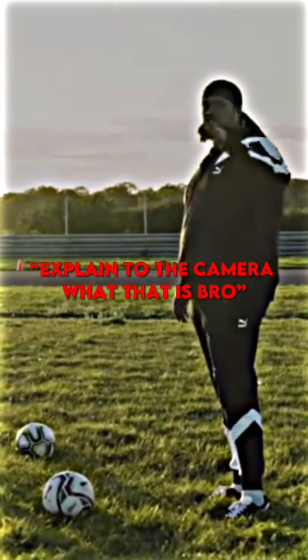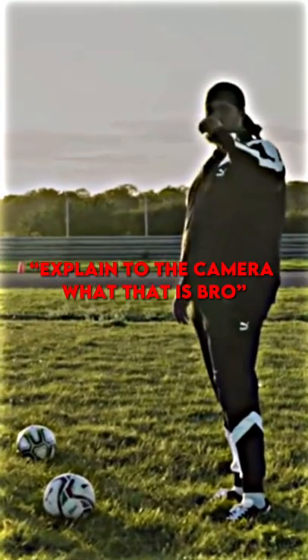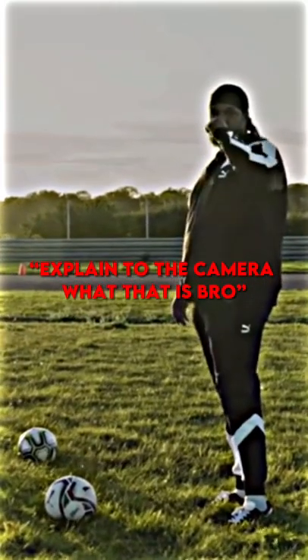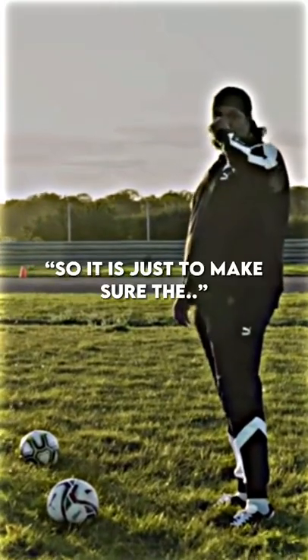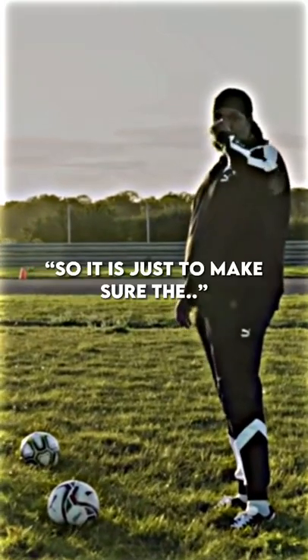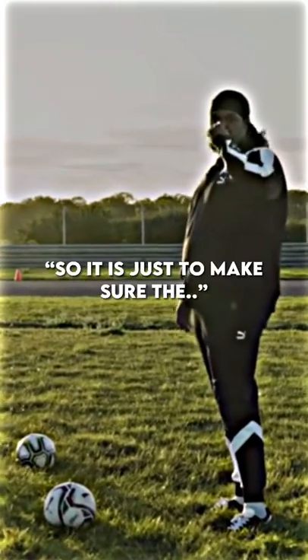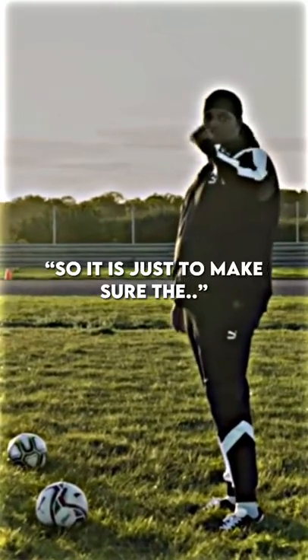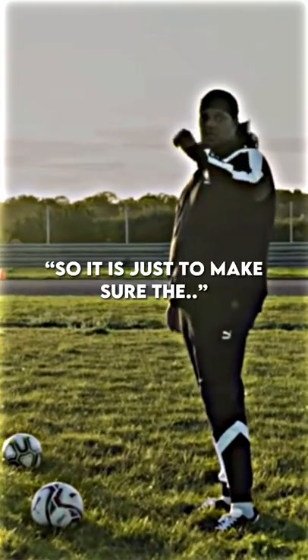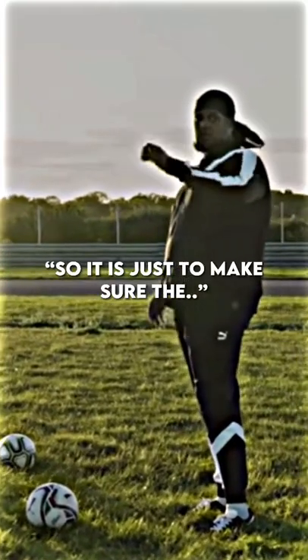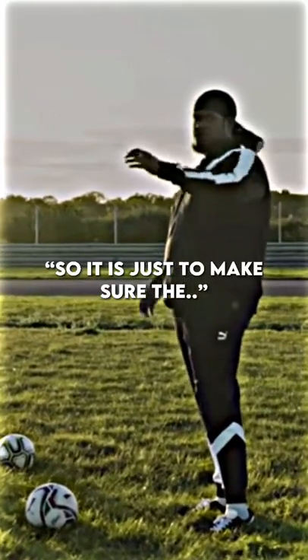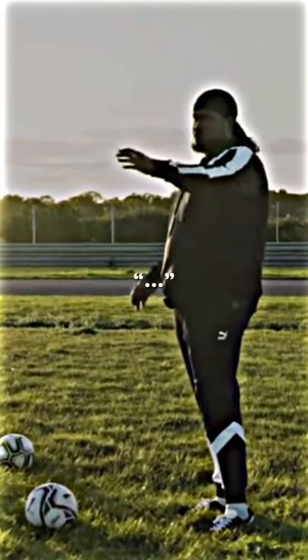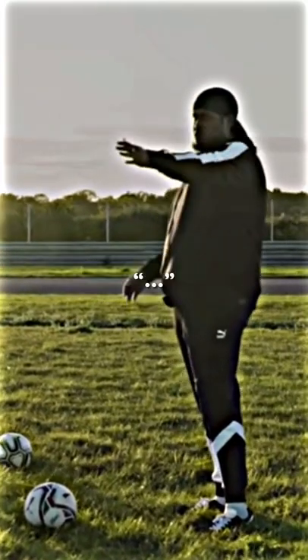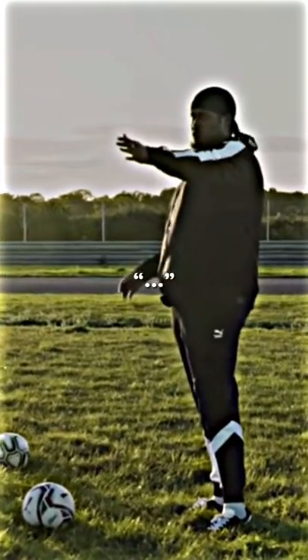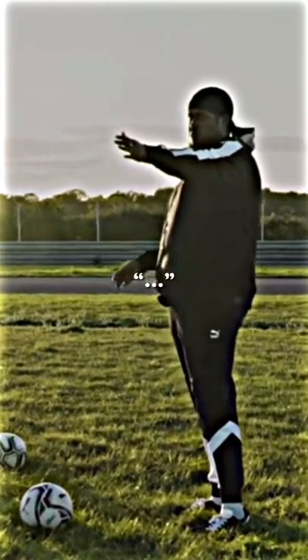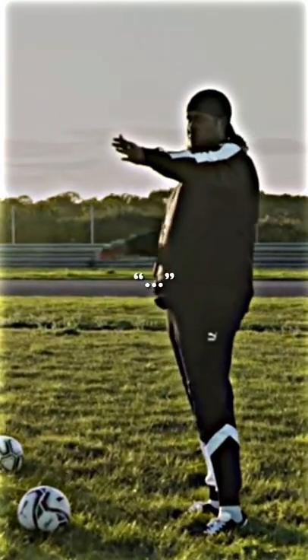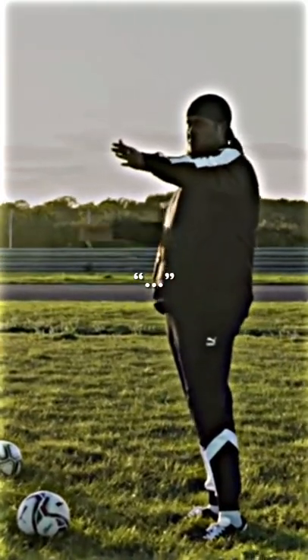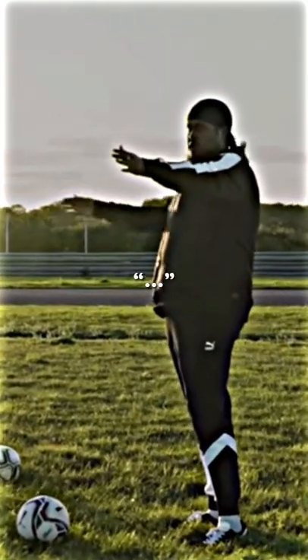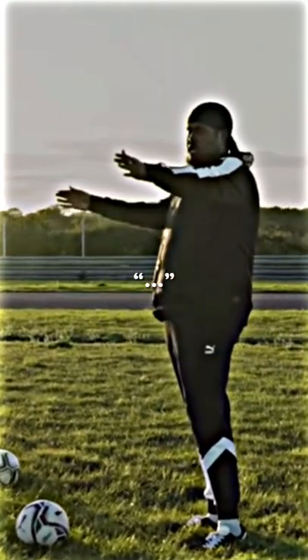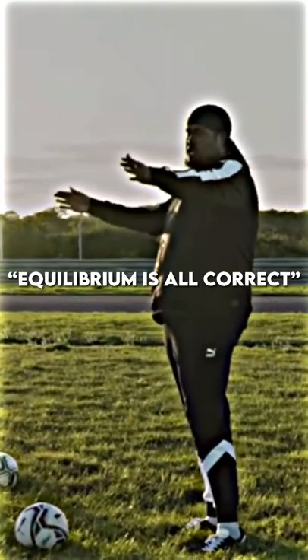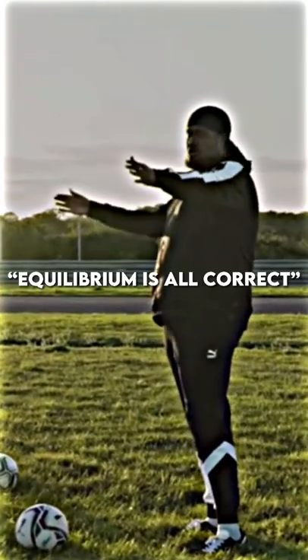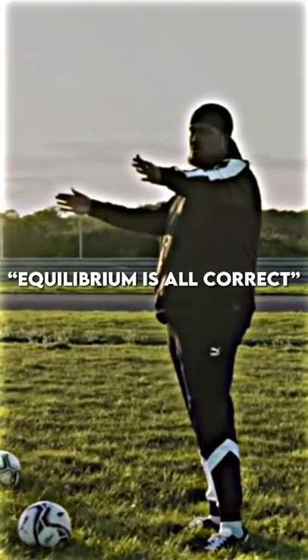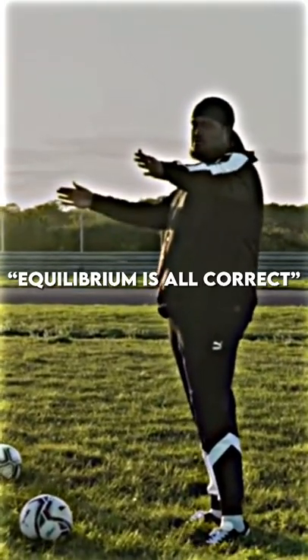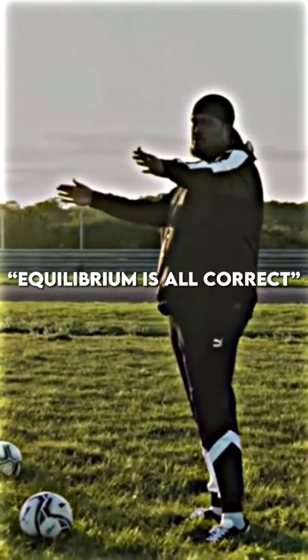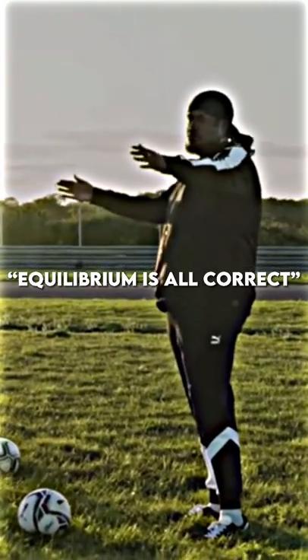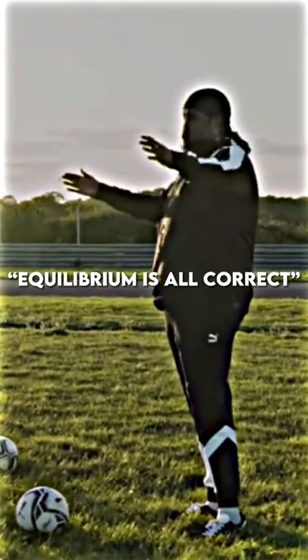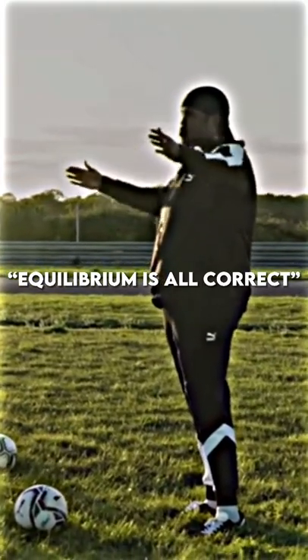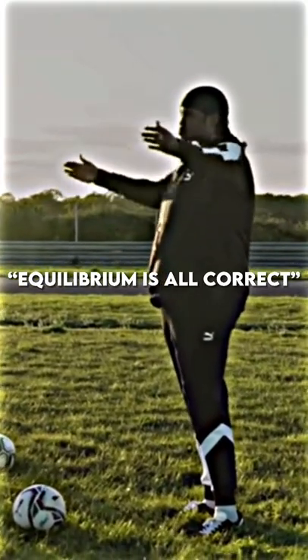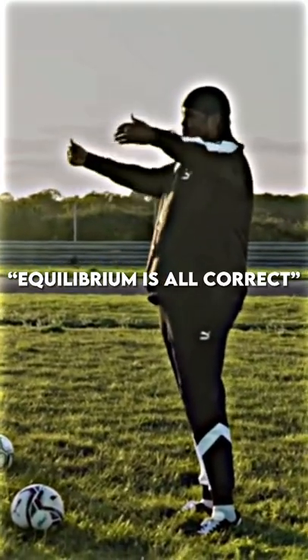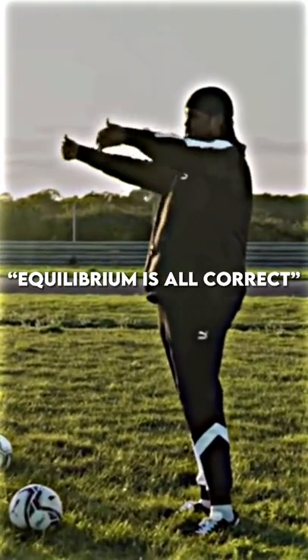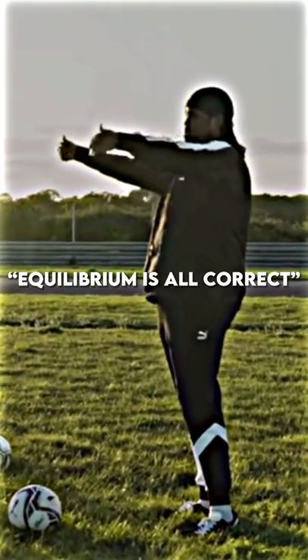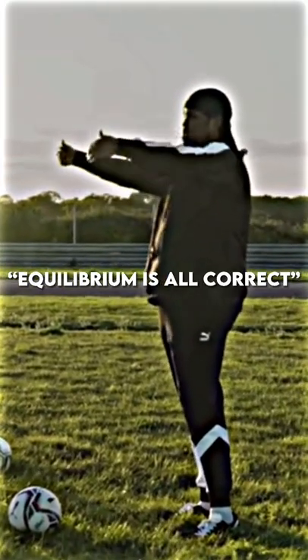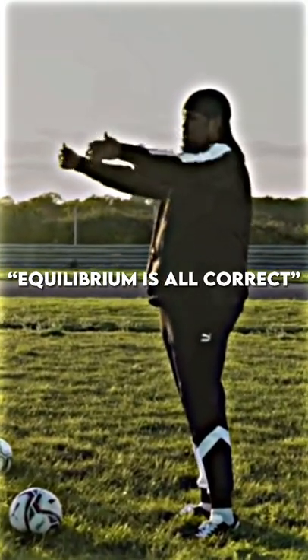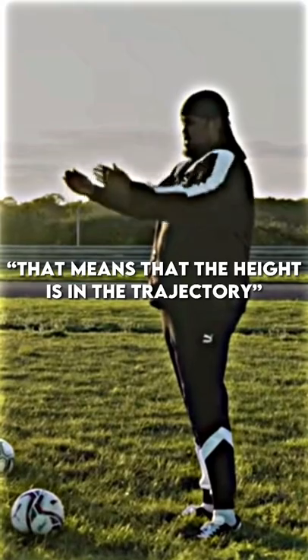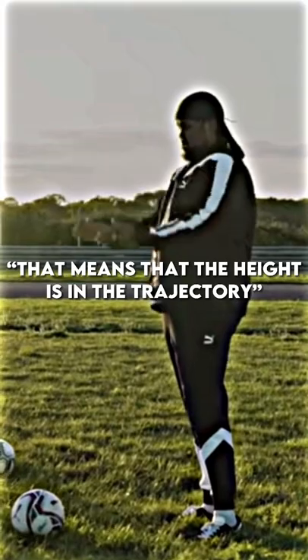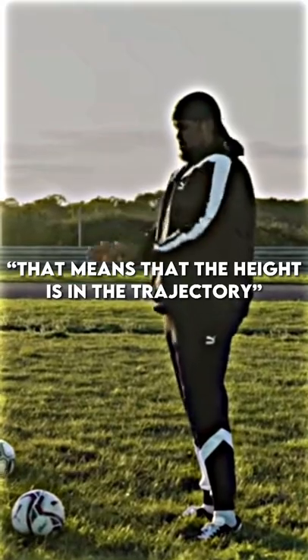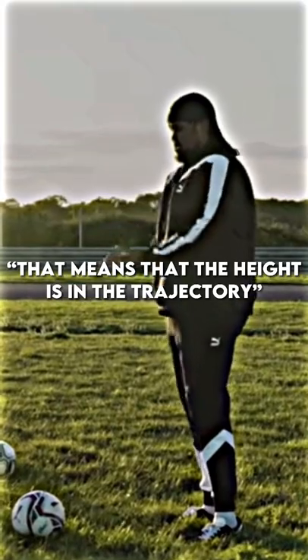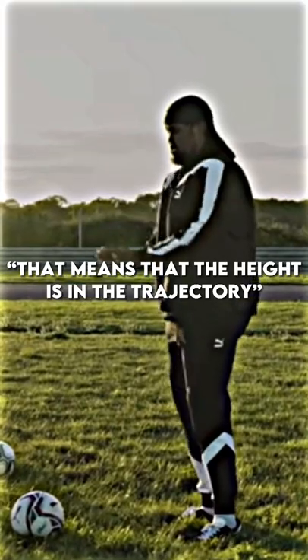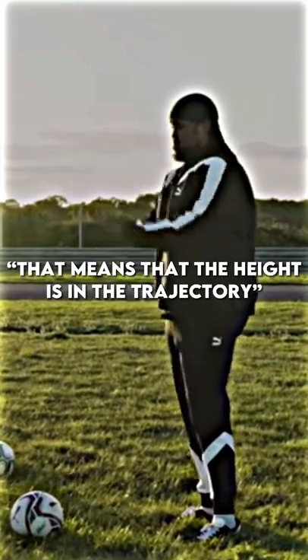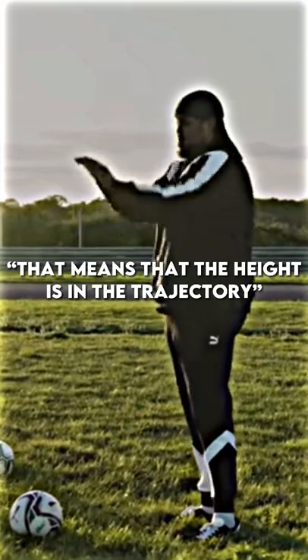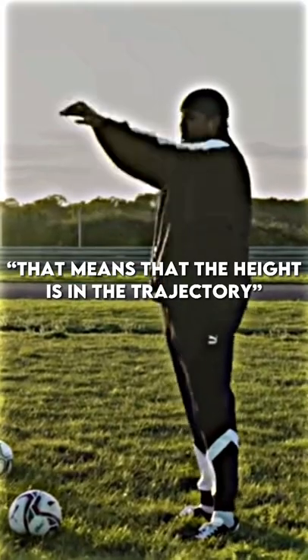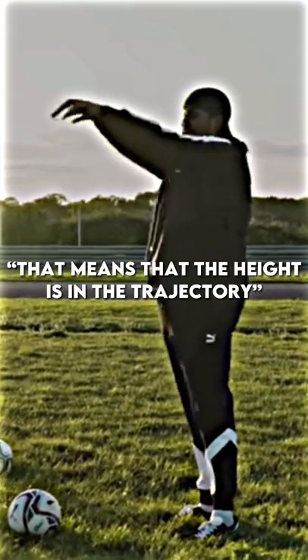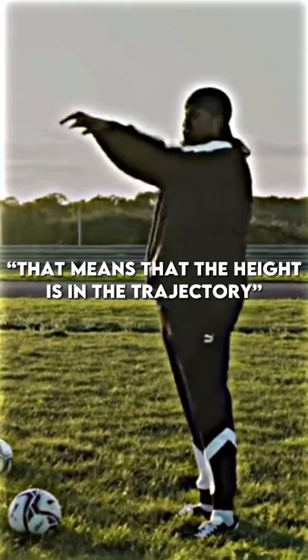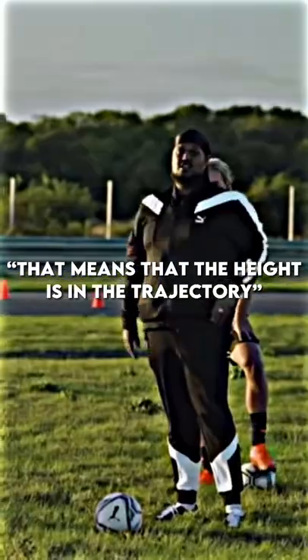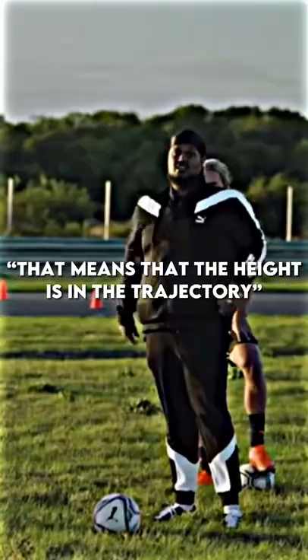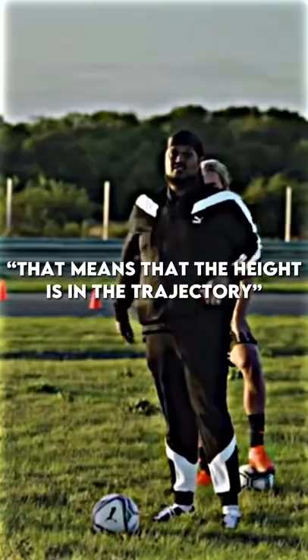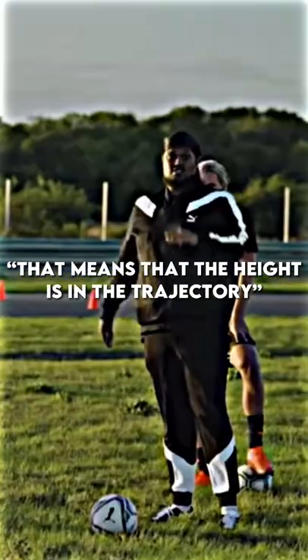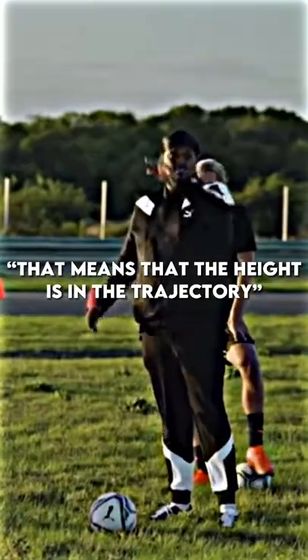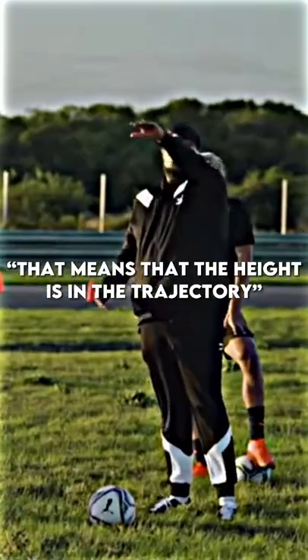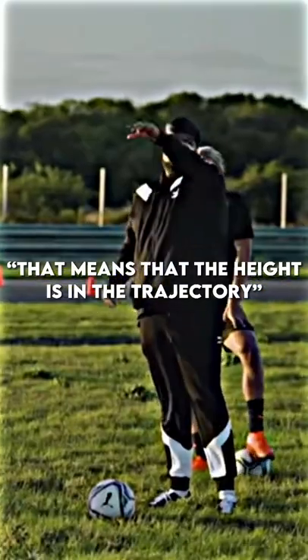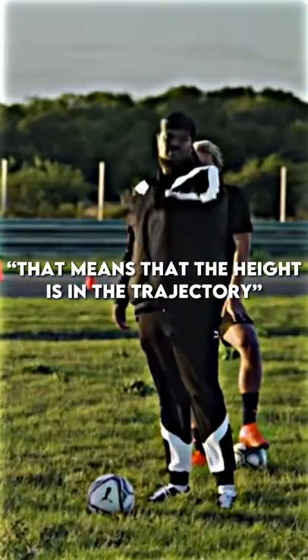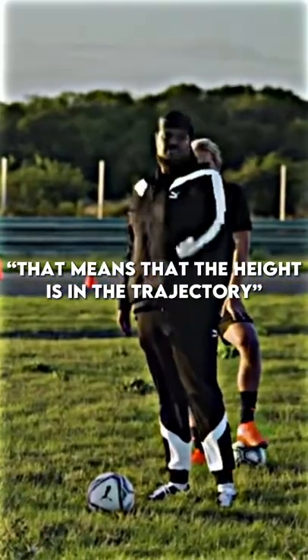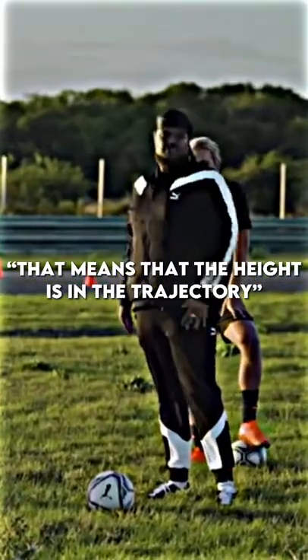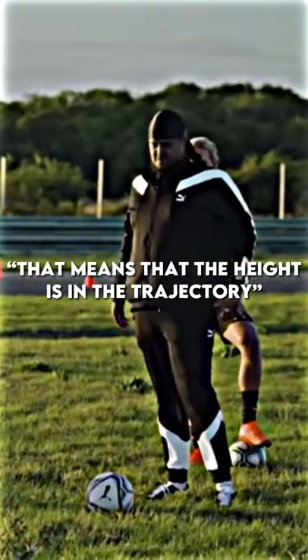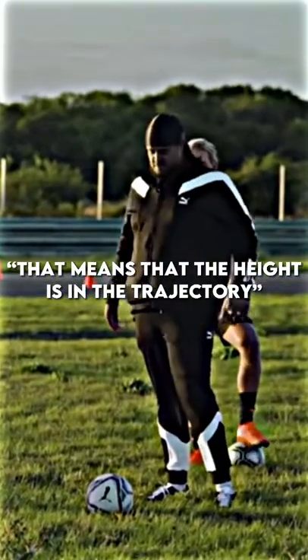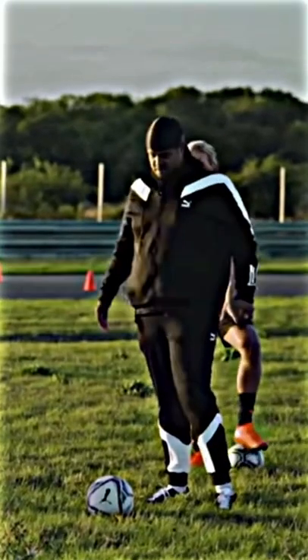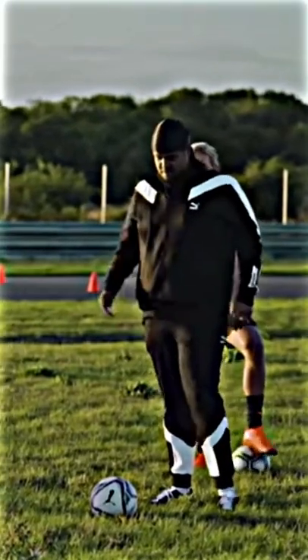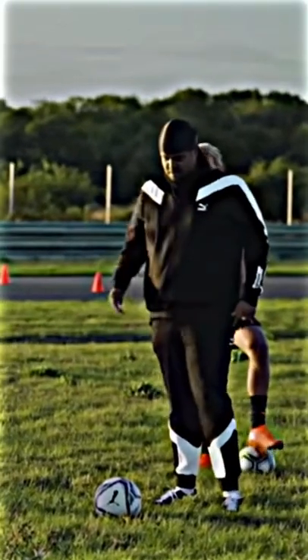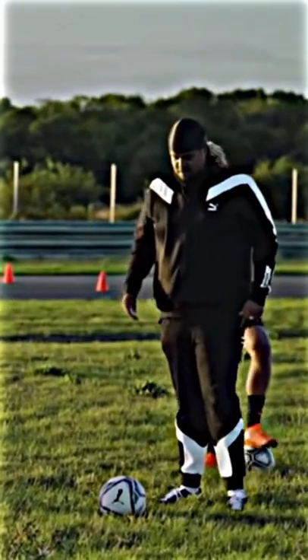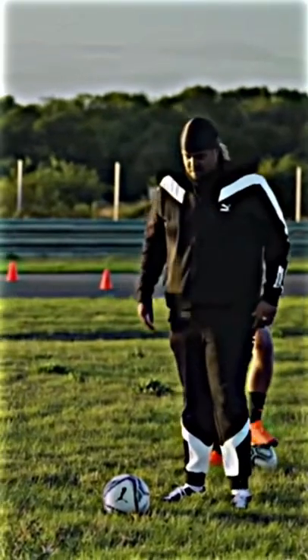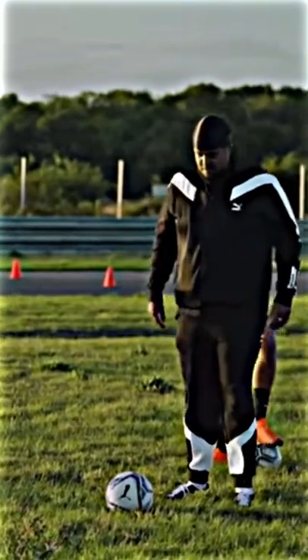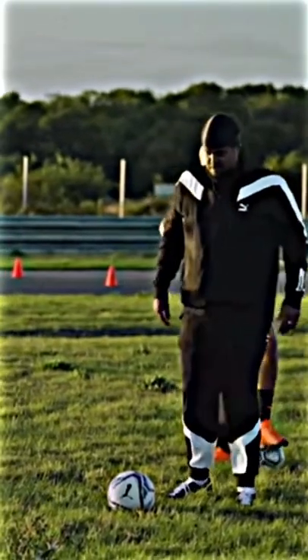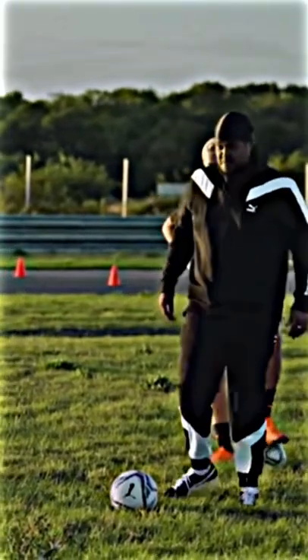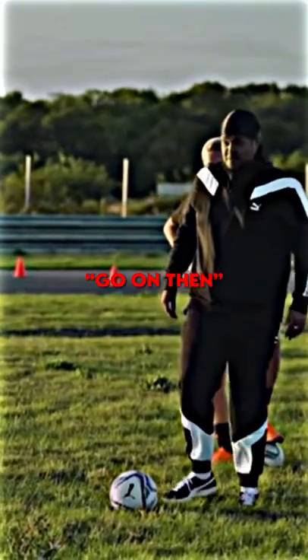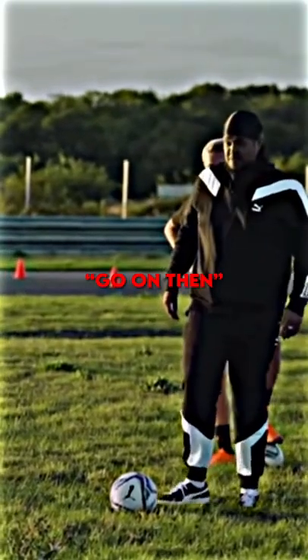So it's just to make sure that the equilibrium is all correct. That means that the height is going to — the trajectory. Yeah. Go on then.